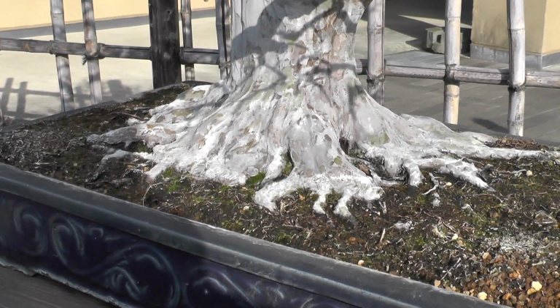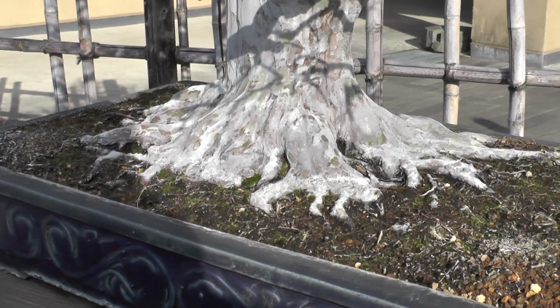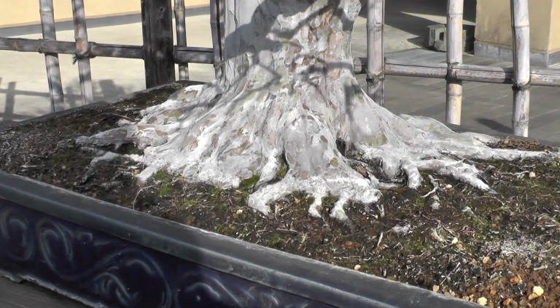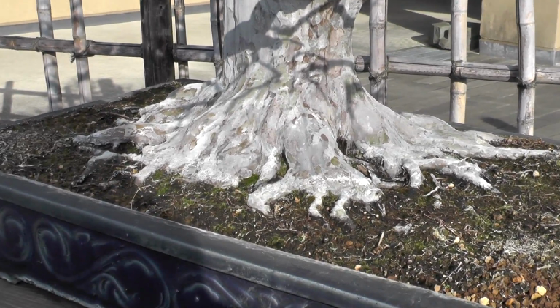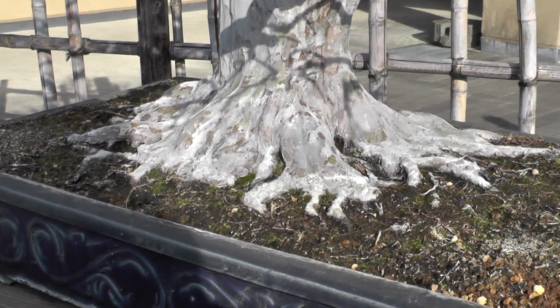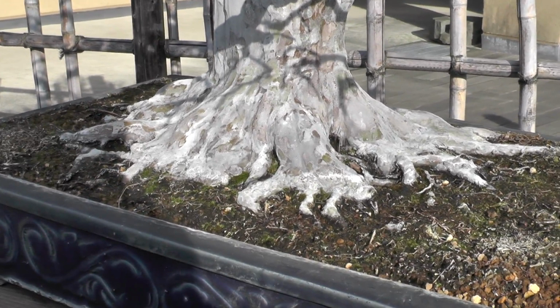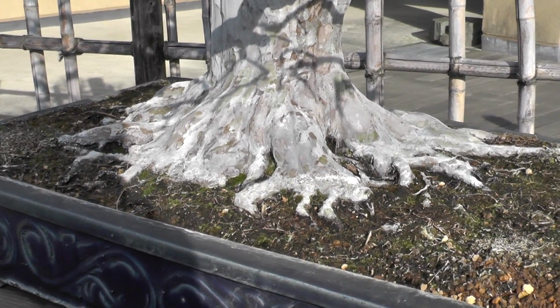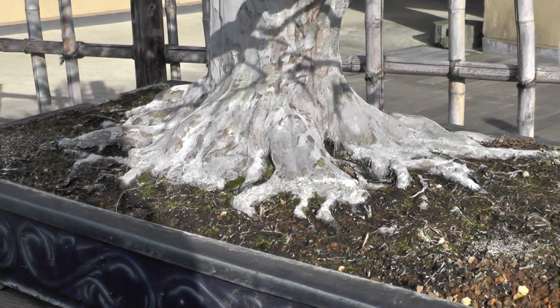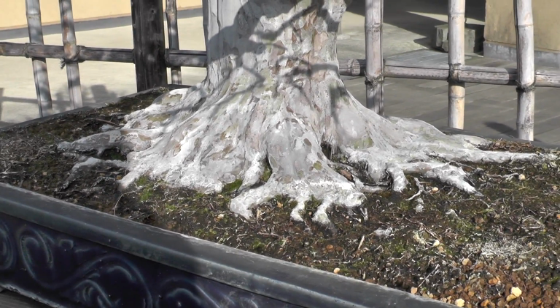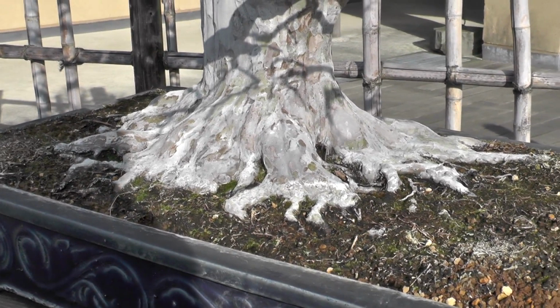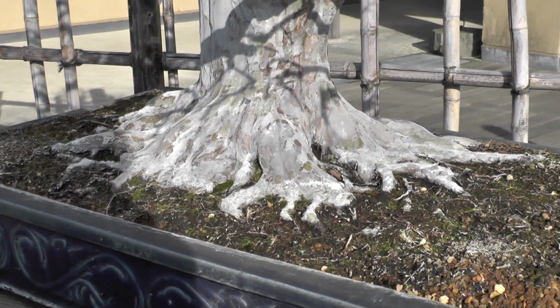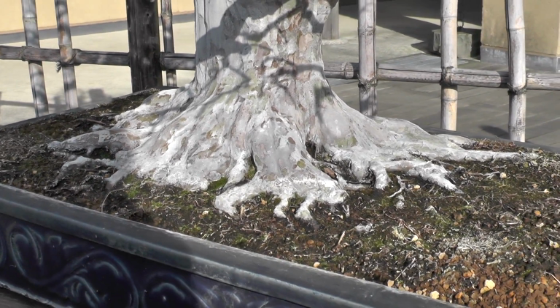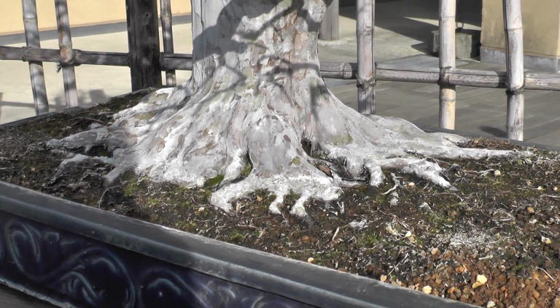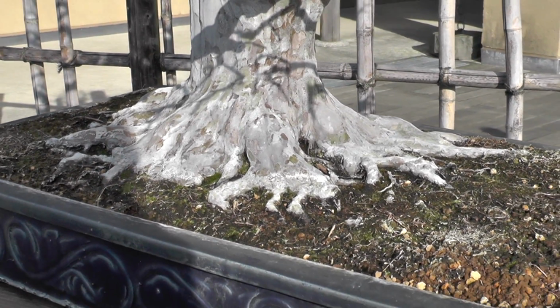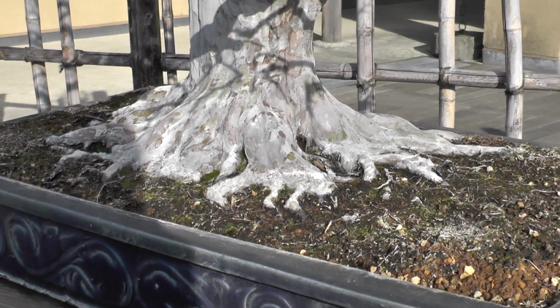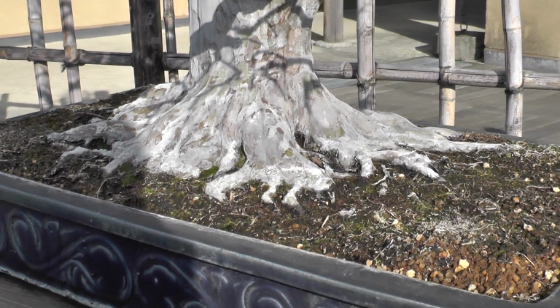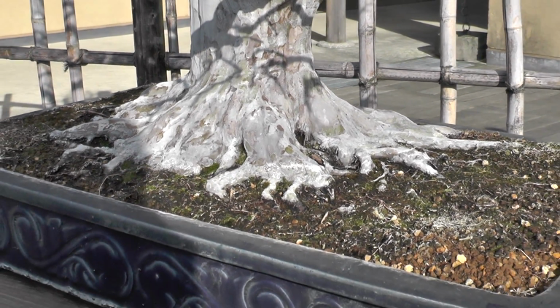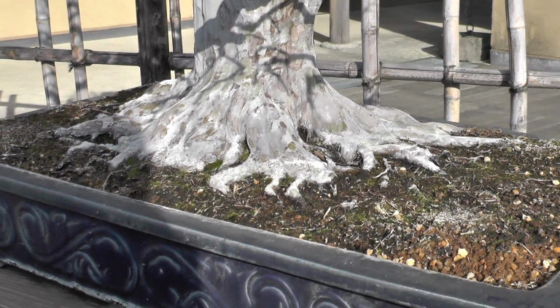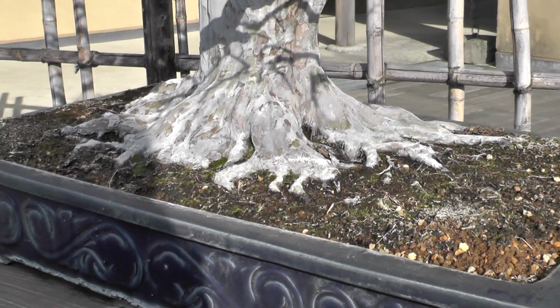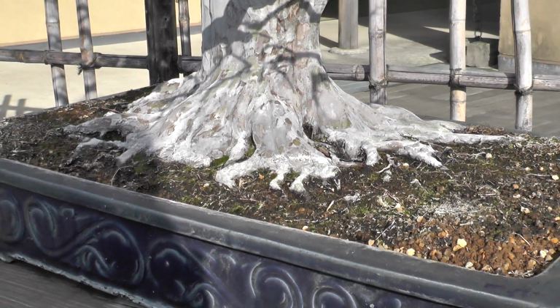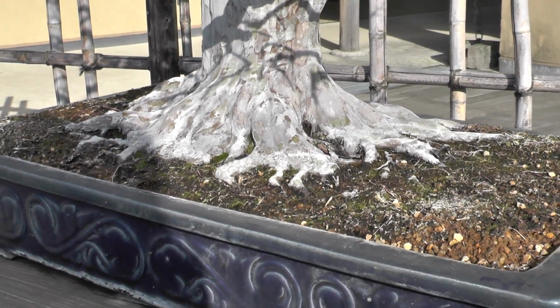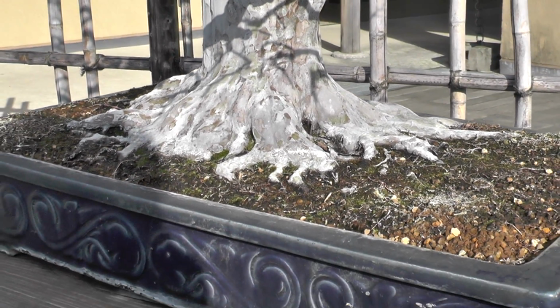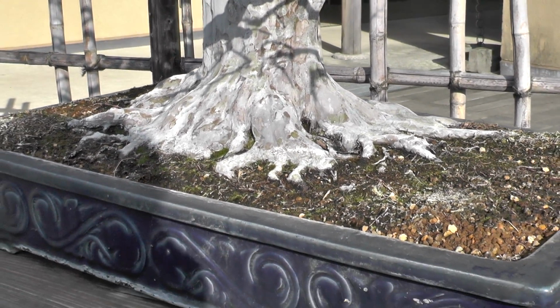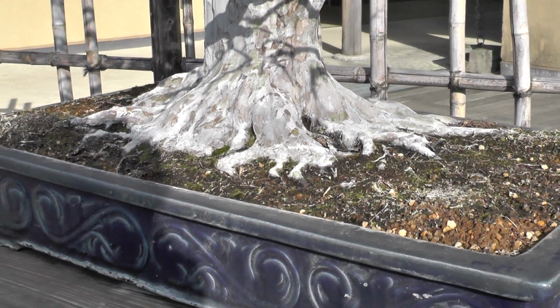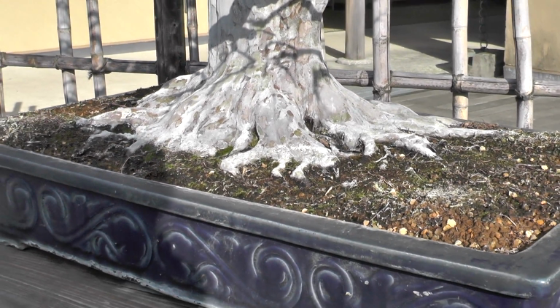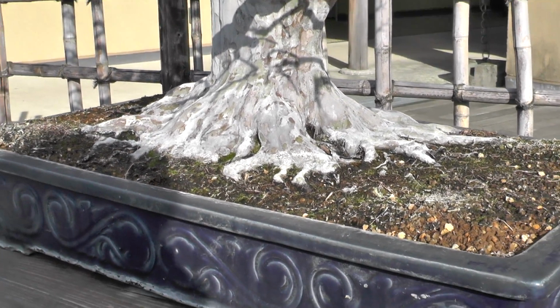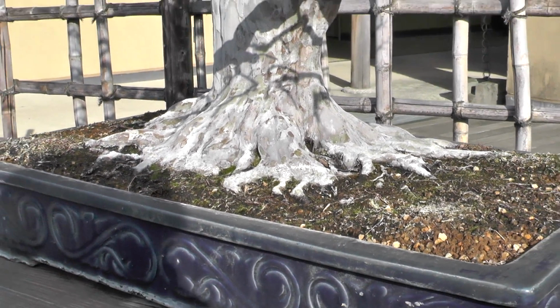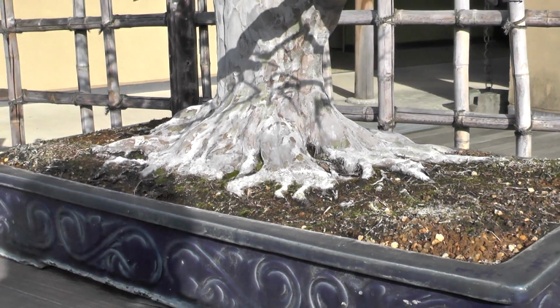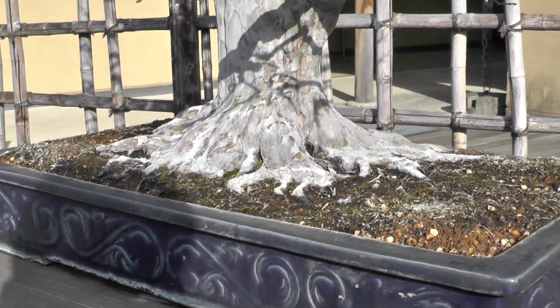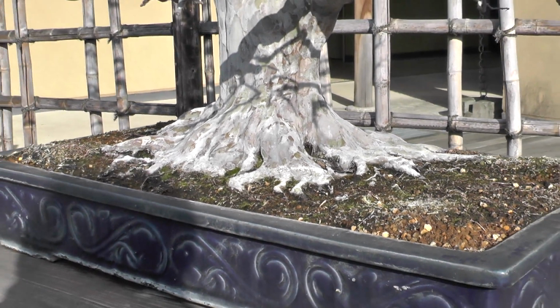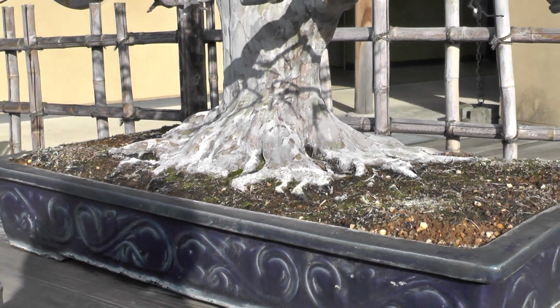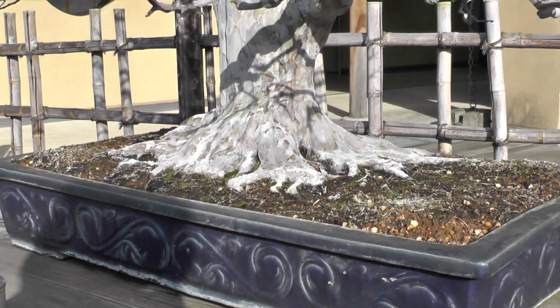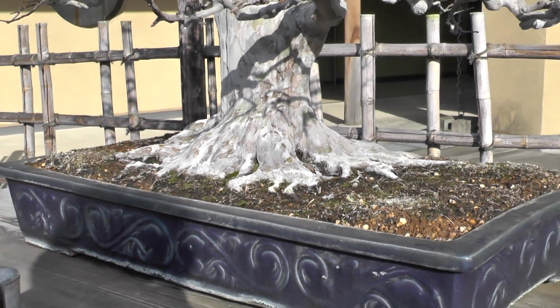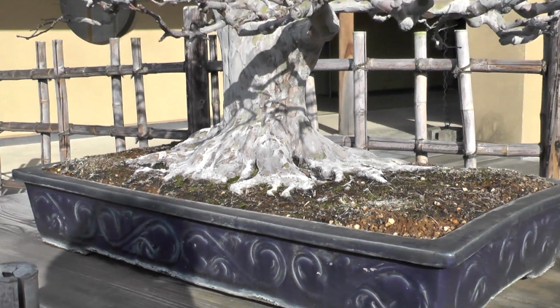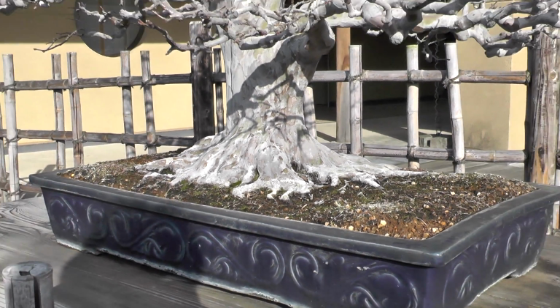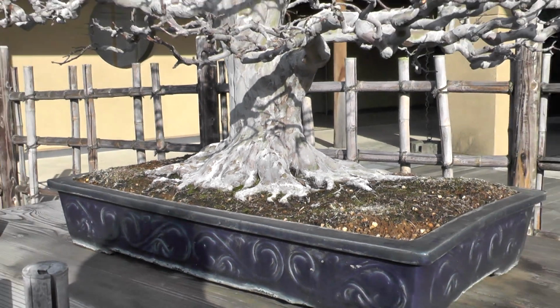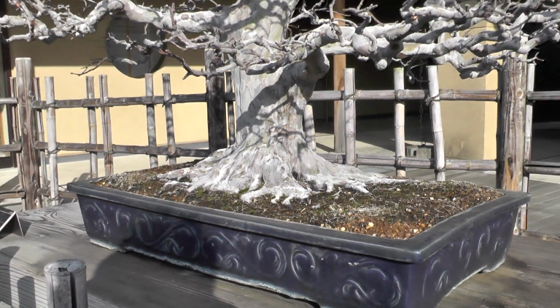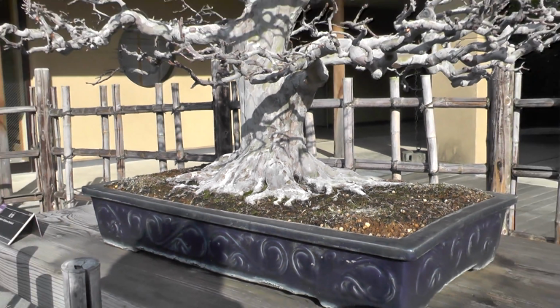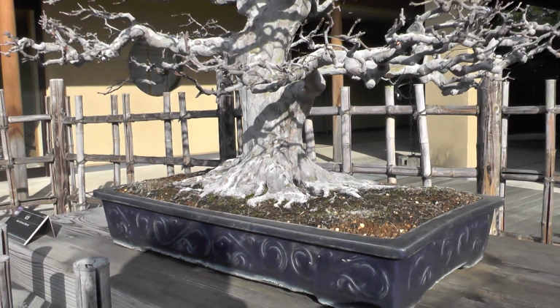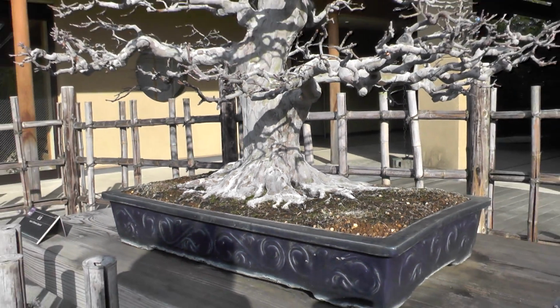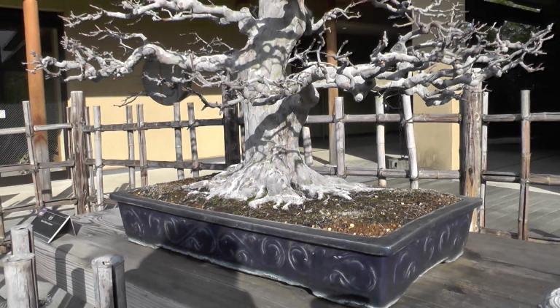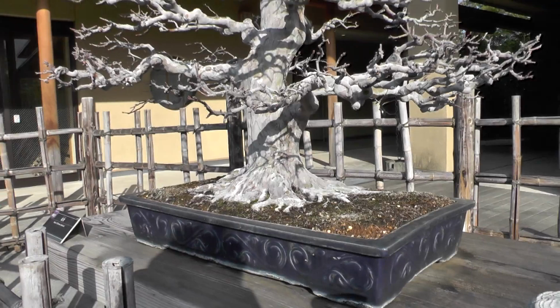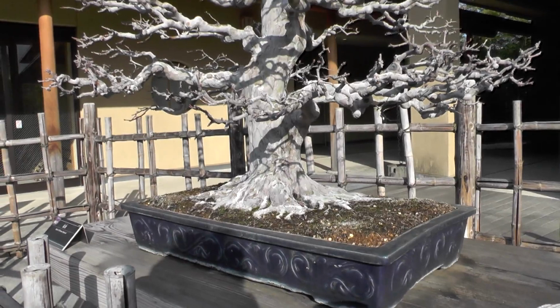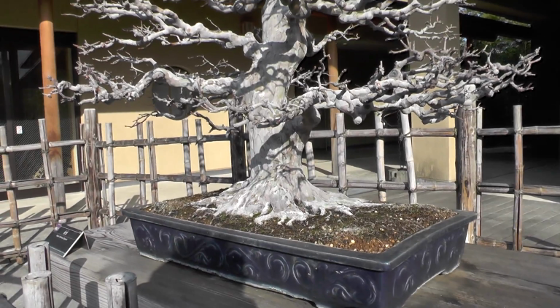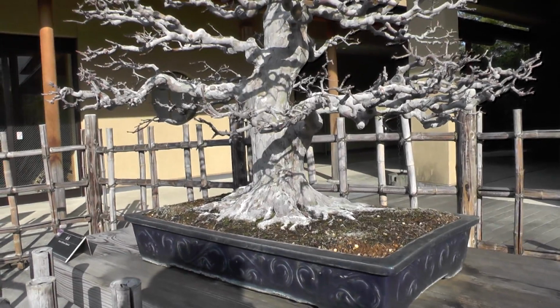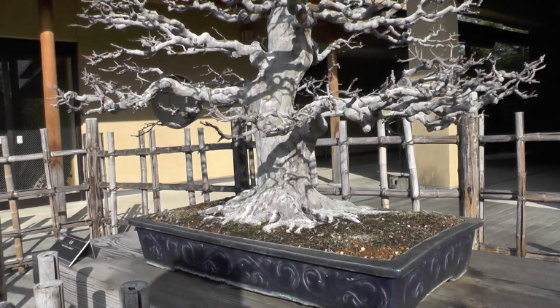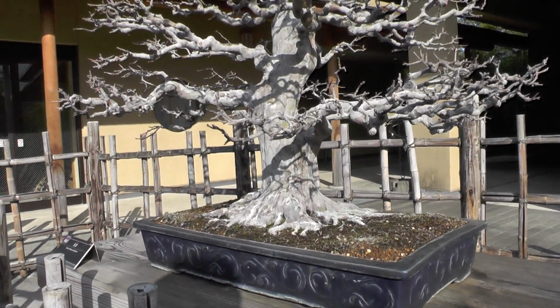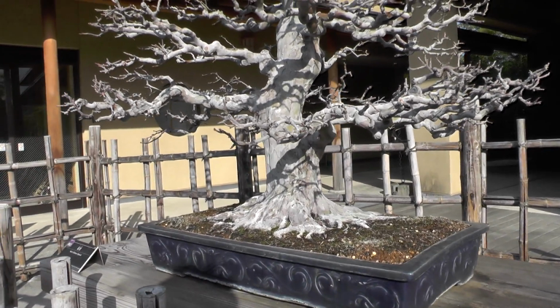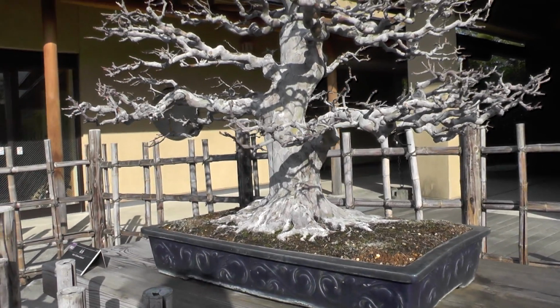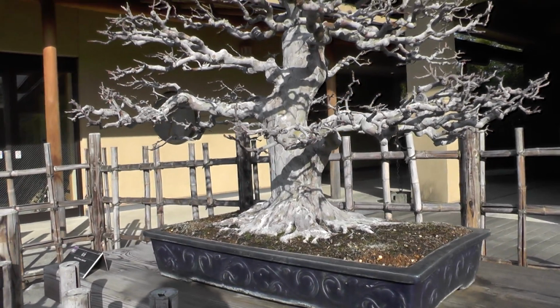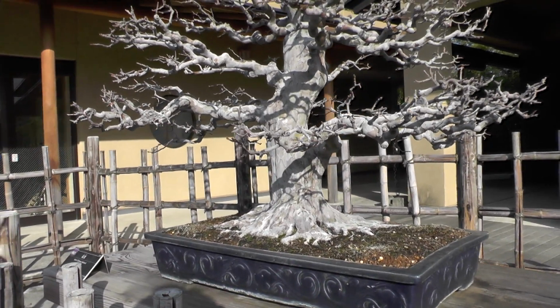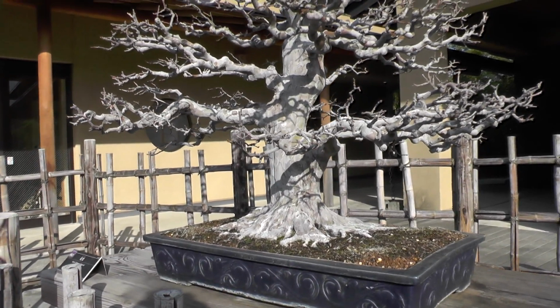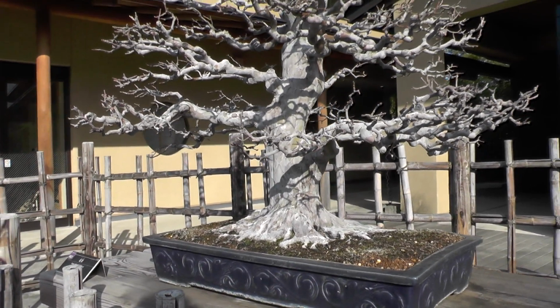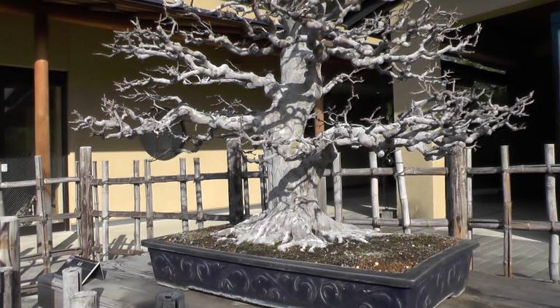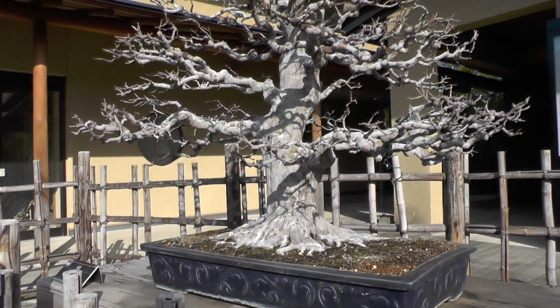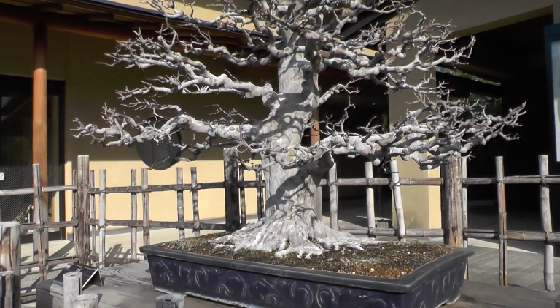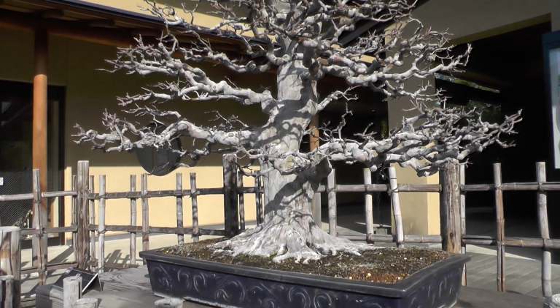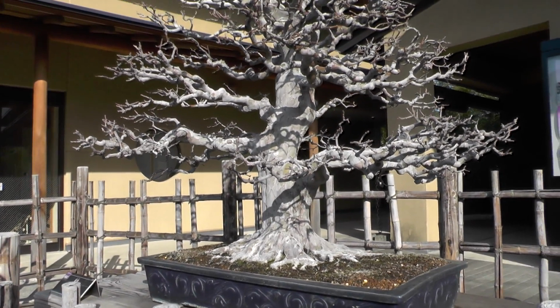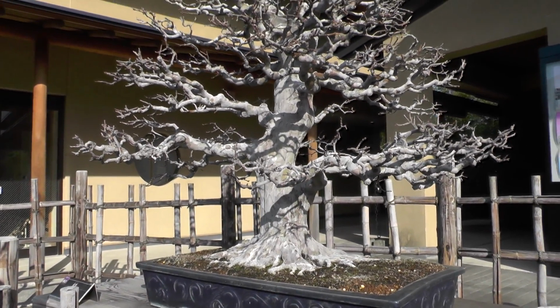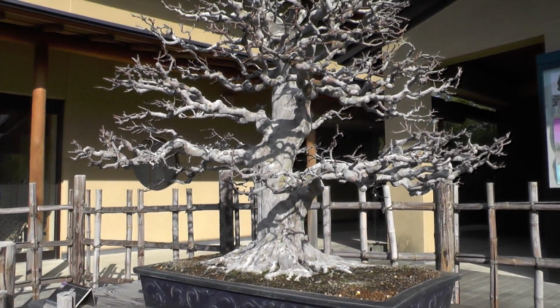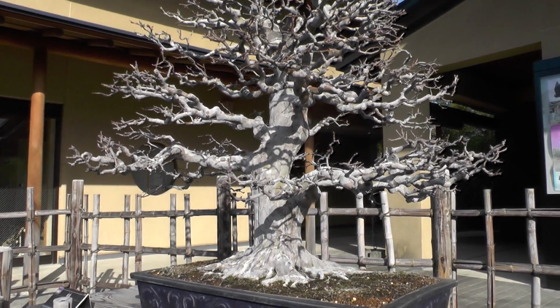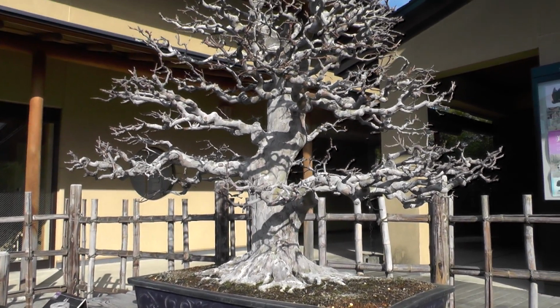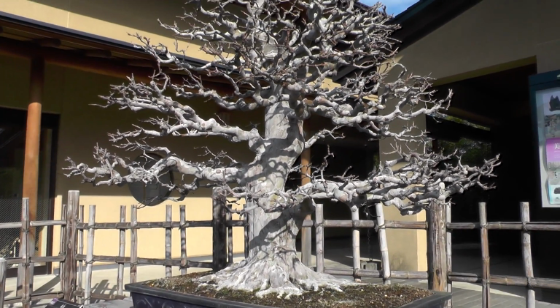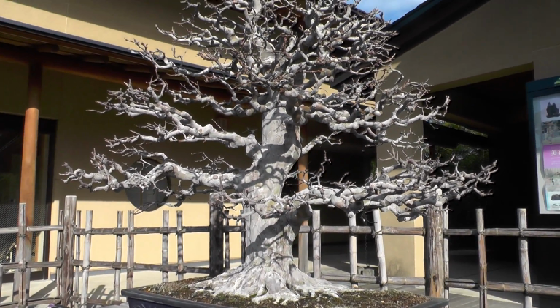The thick, powerful trunk and the rich foliage that expand at the top surely give this piece an impression of dignity and constancy.